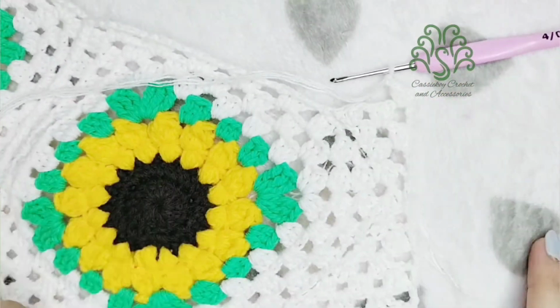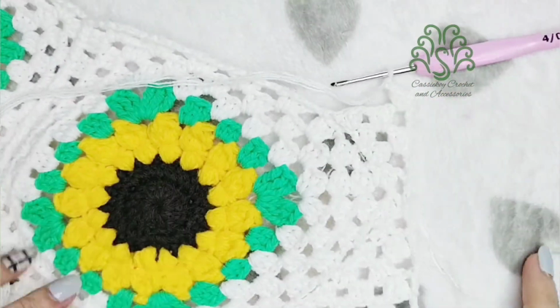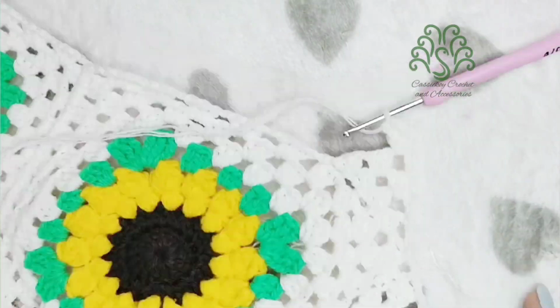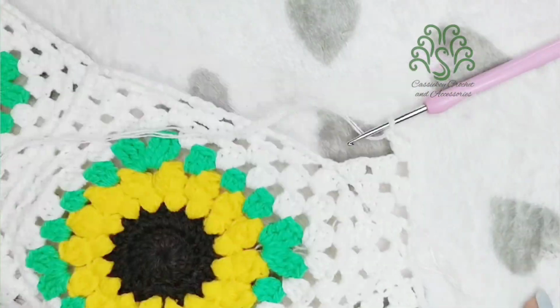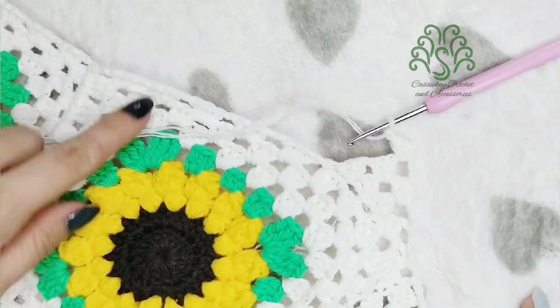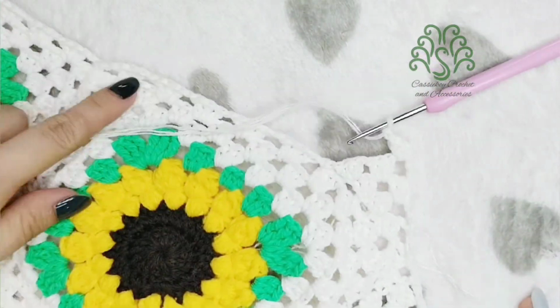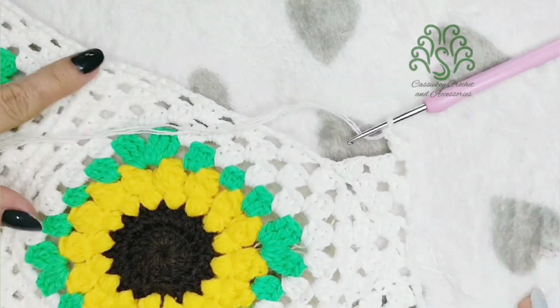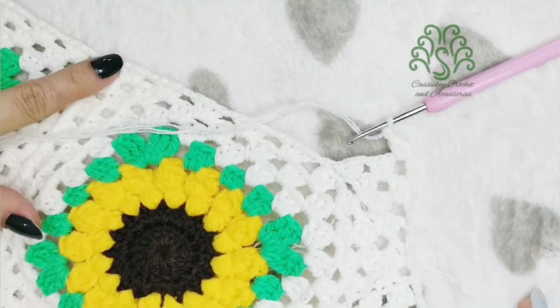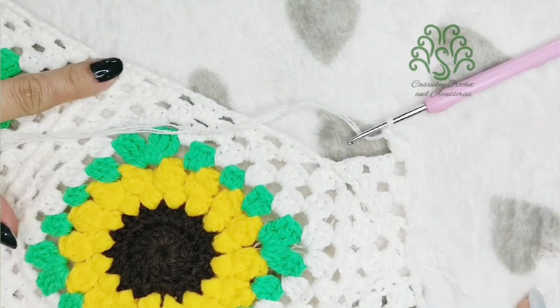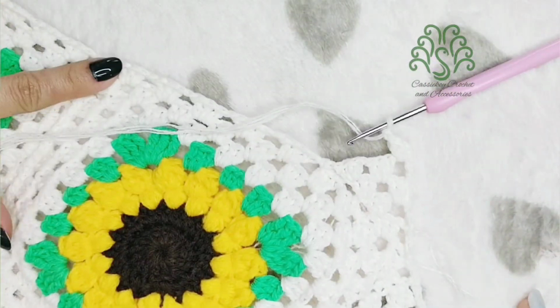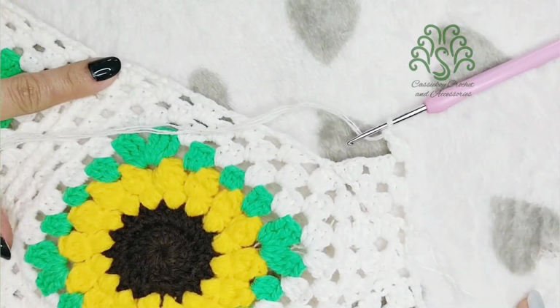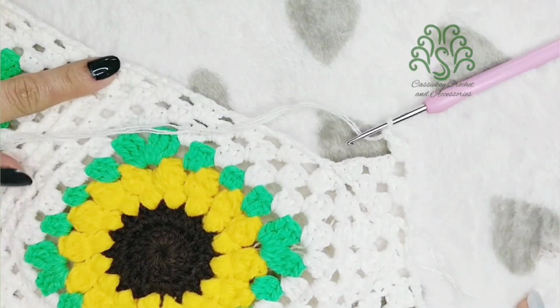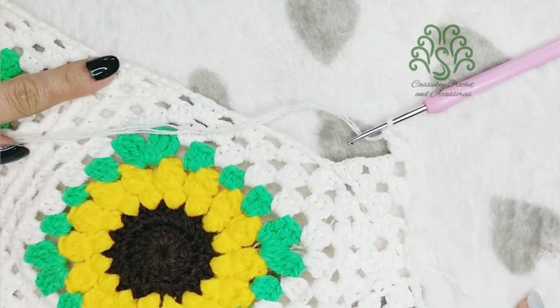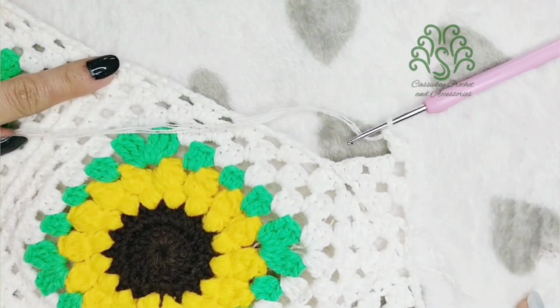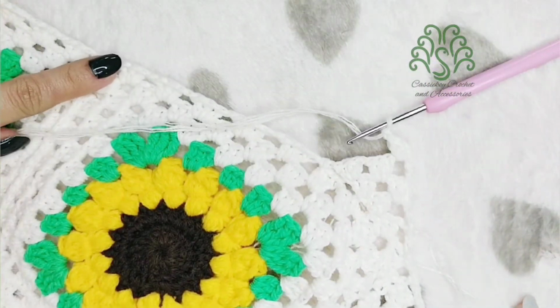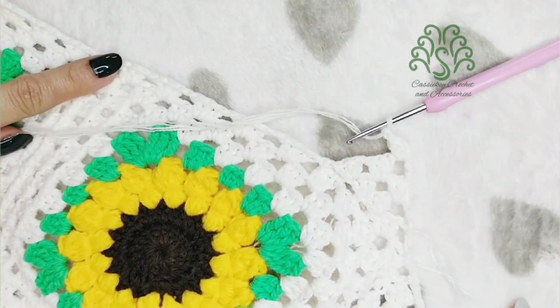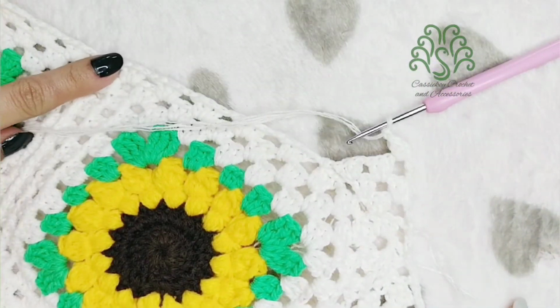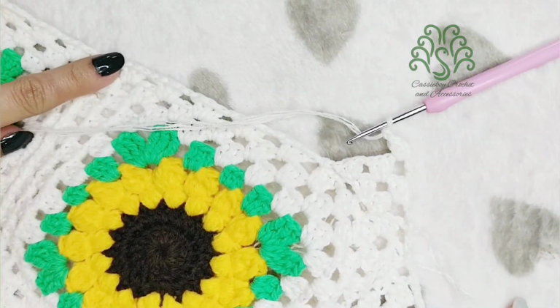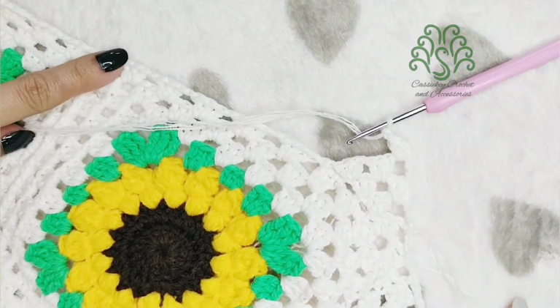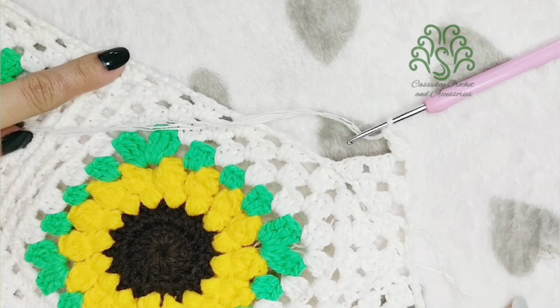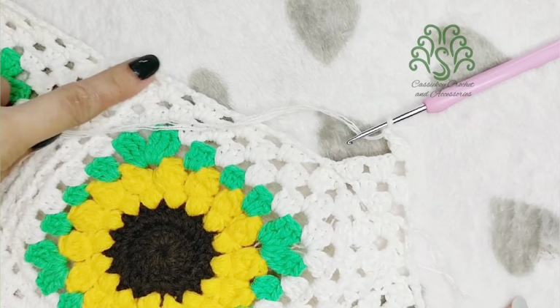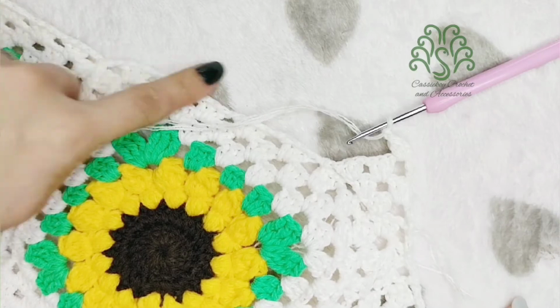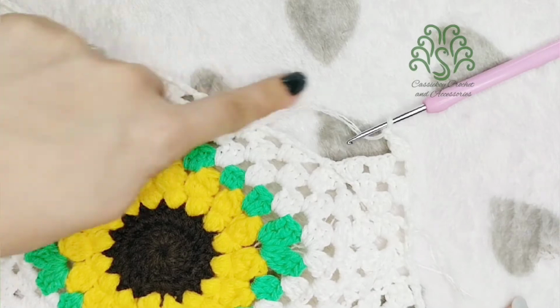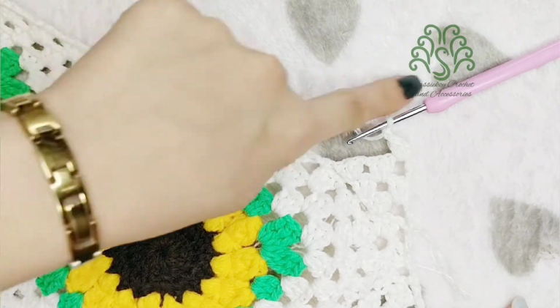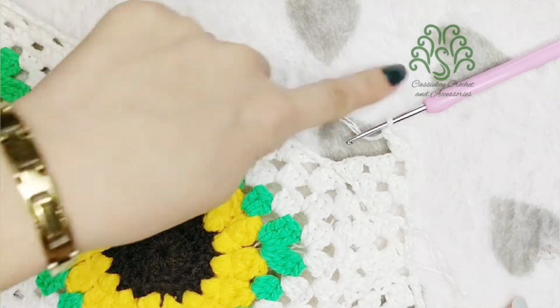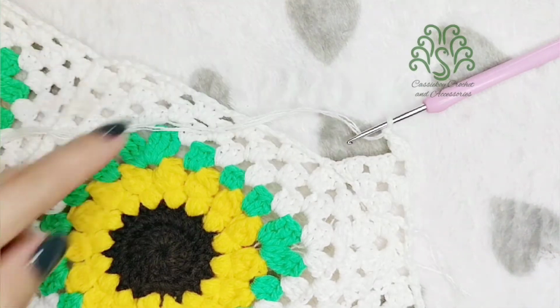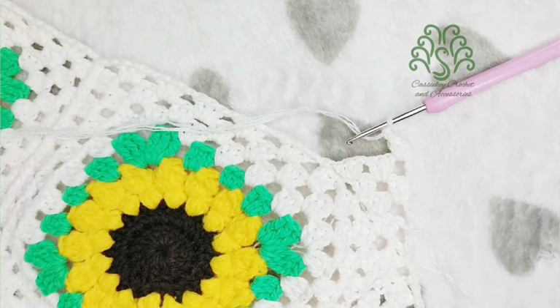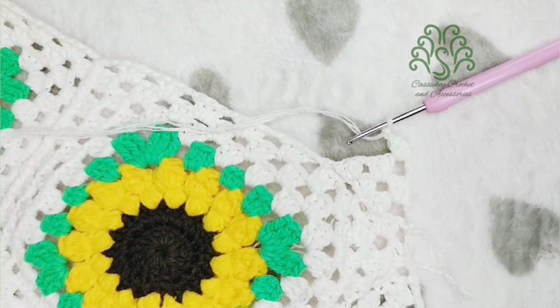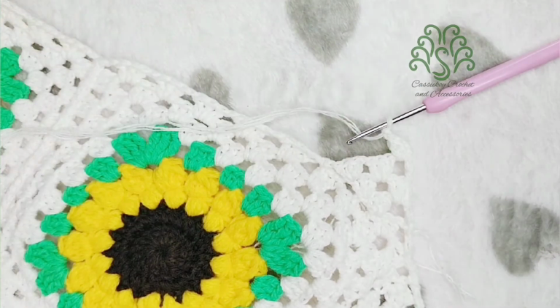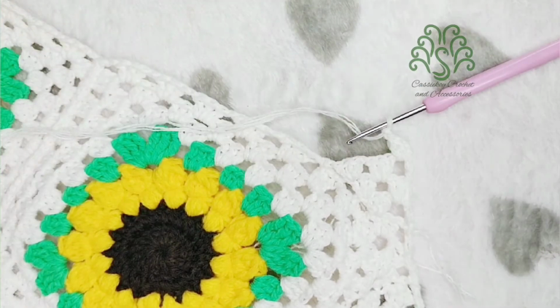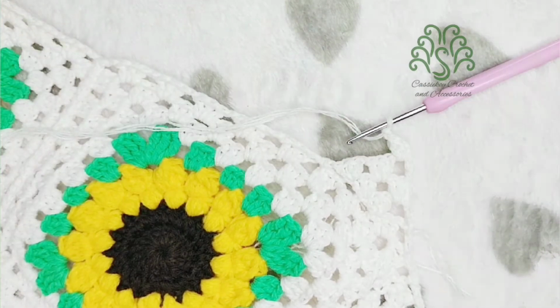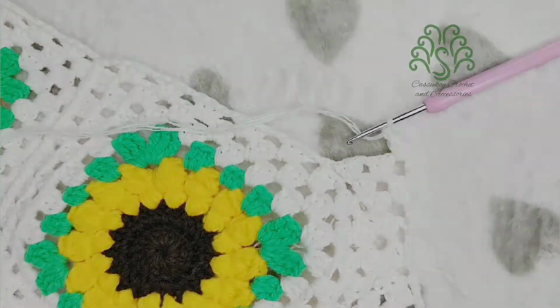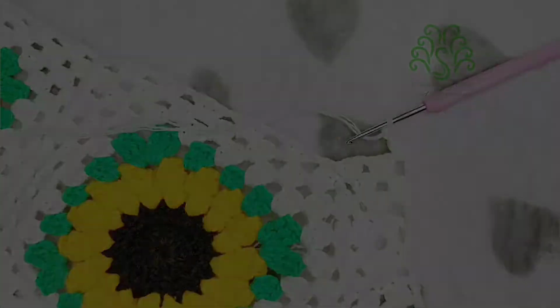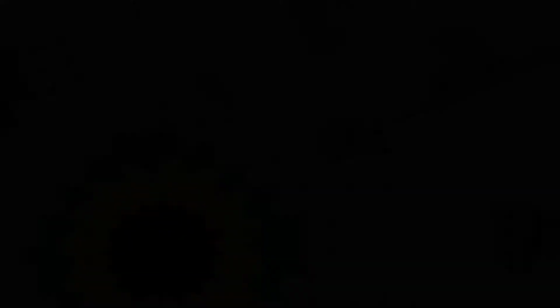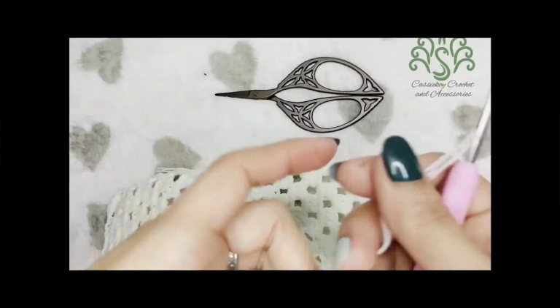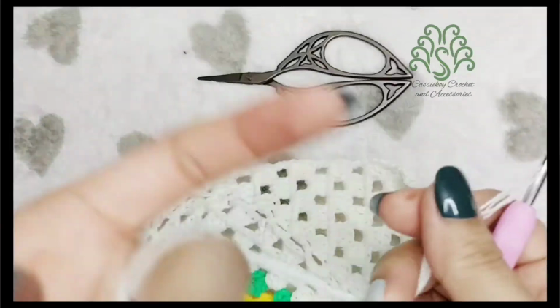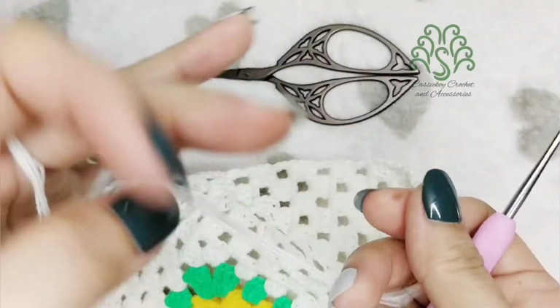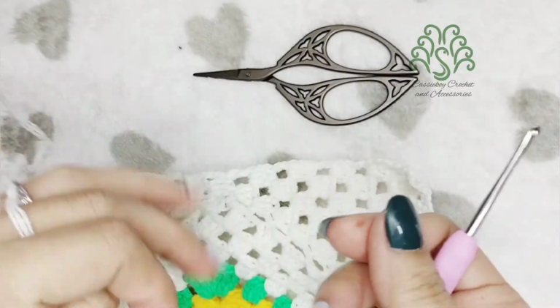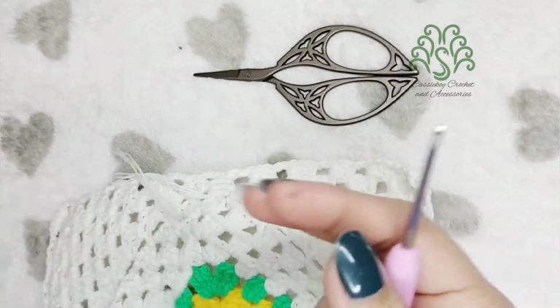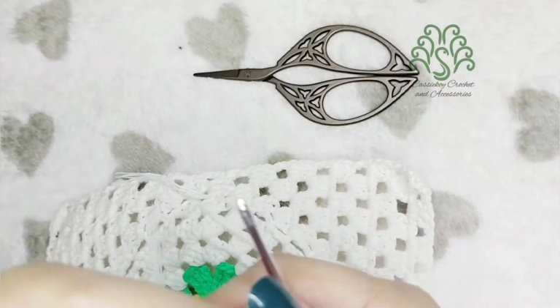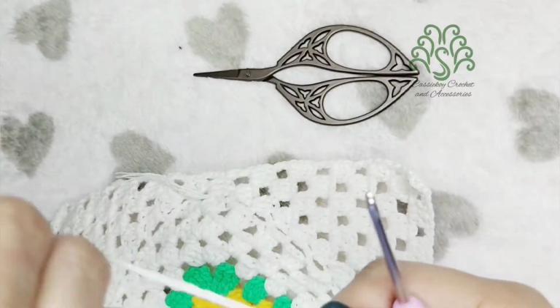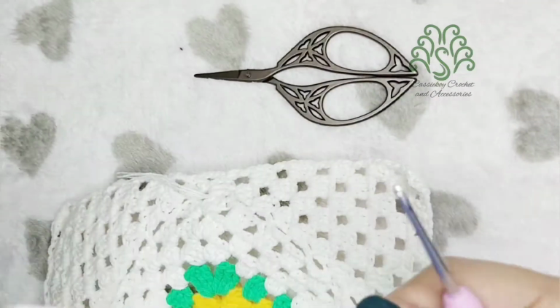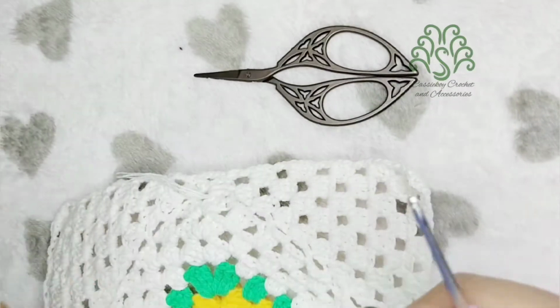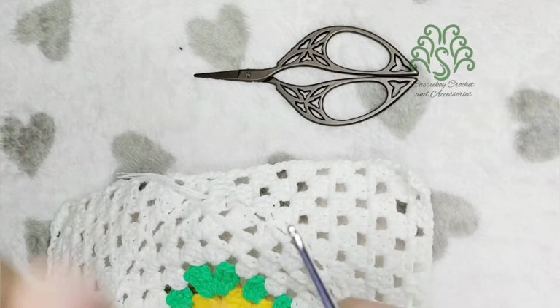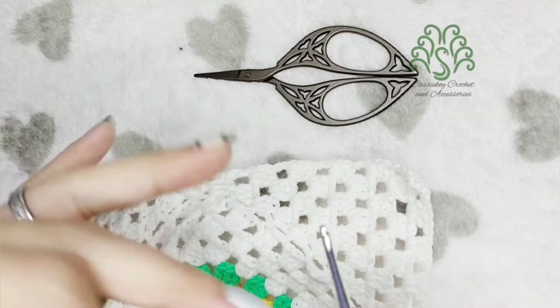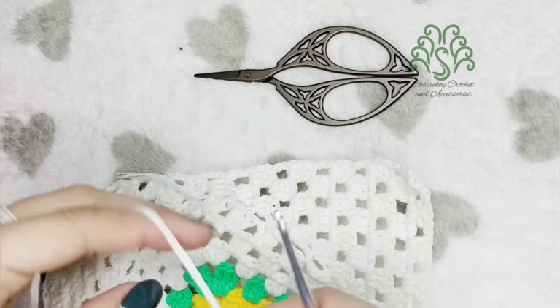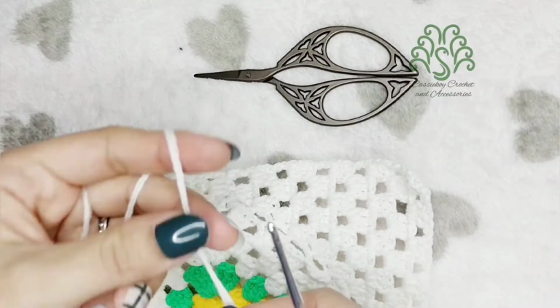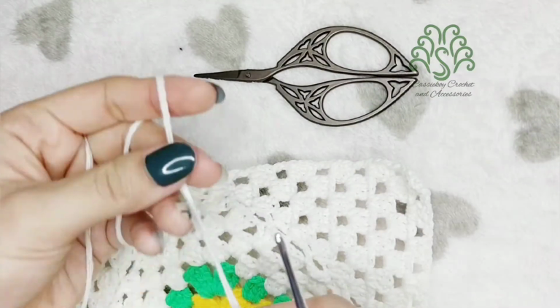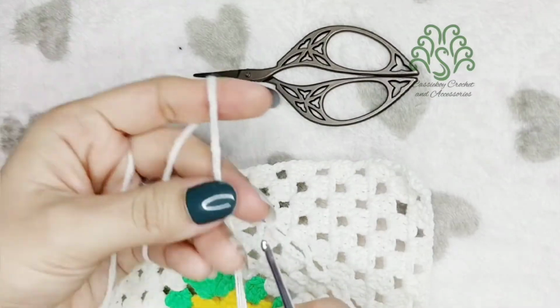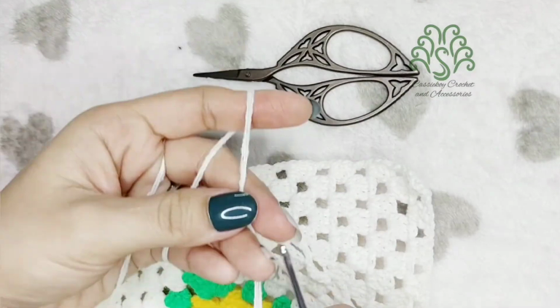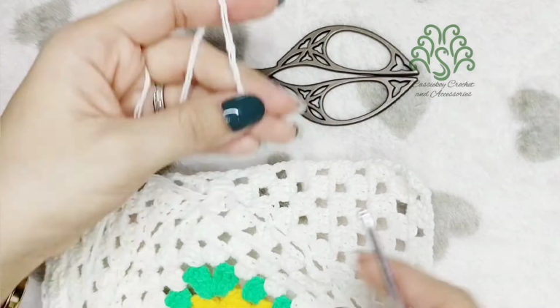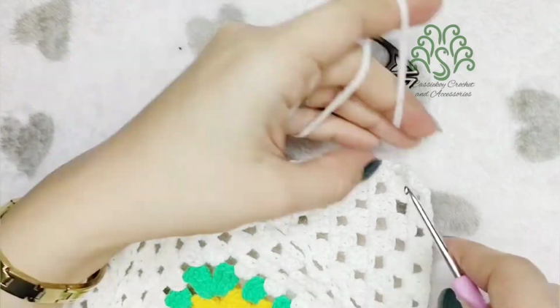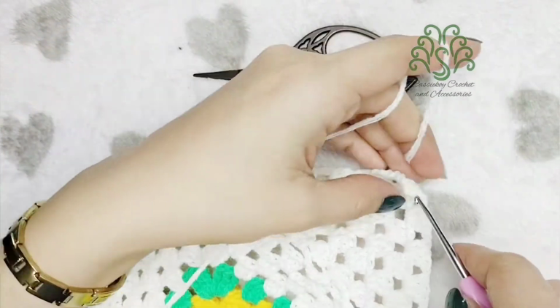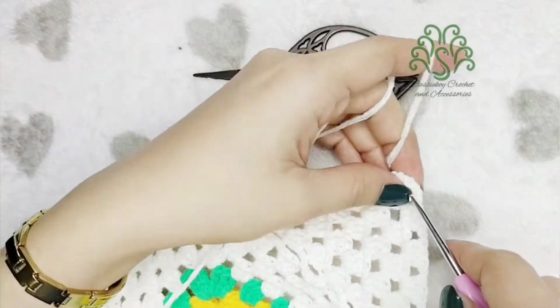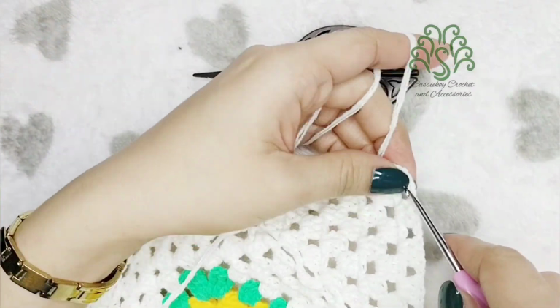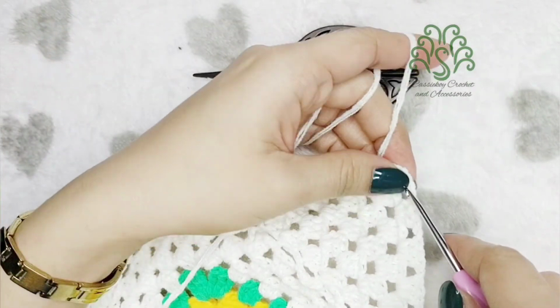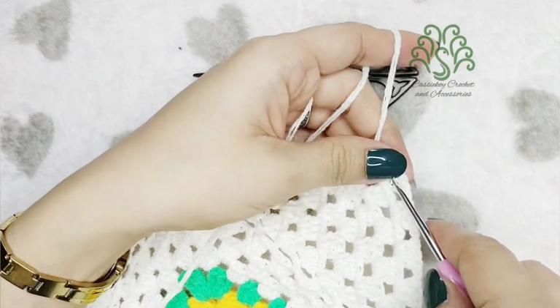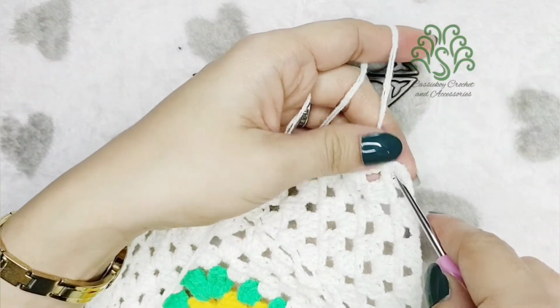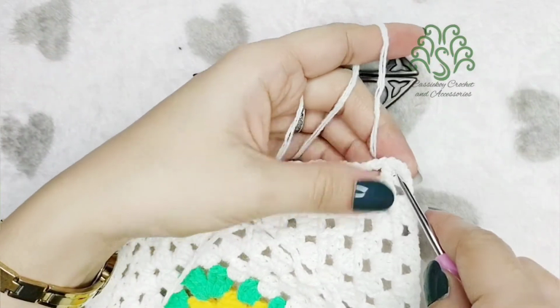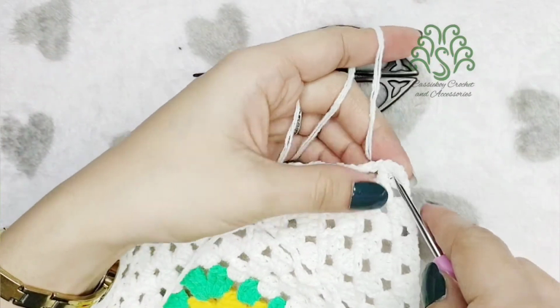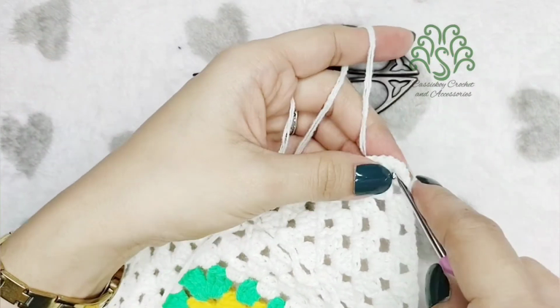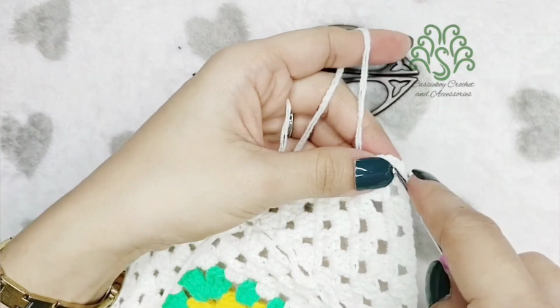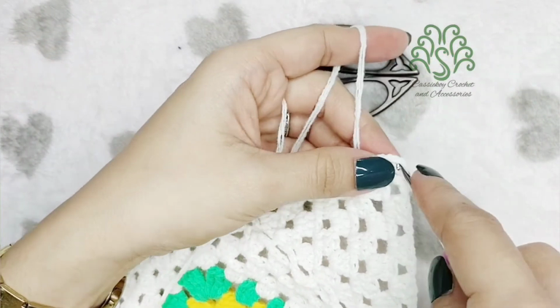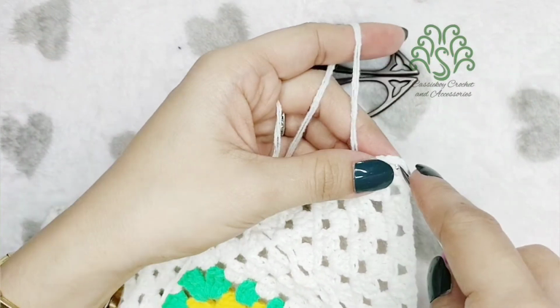The three chains we've been working on serve as the foundation on this side so that we can insert our lace.